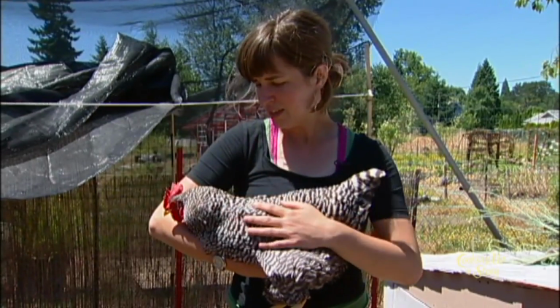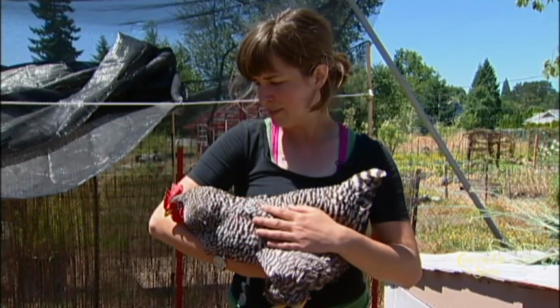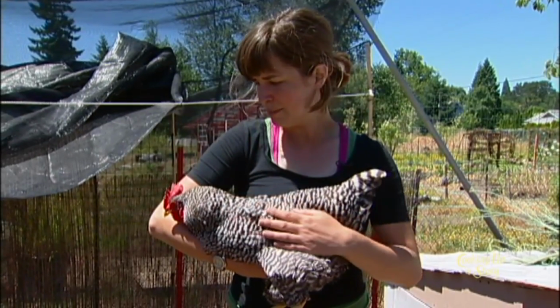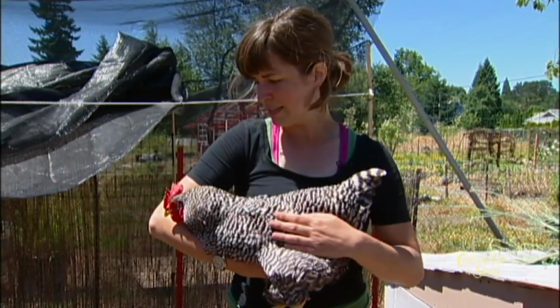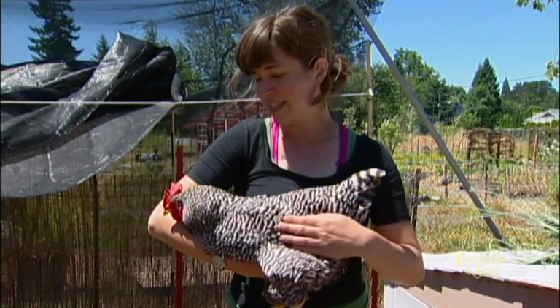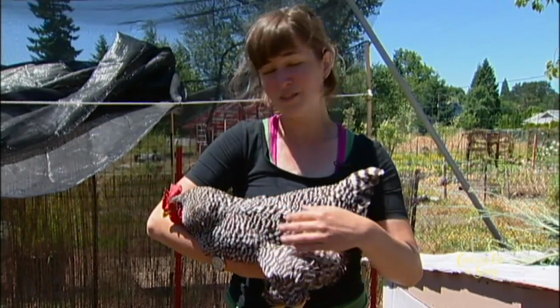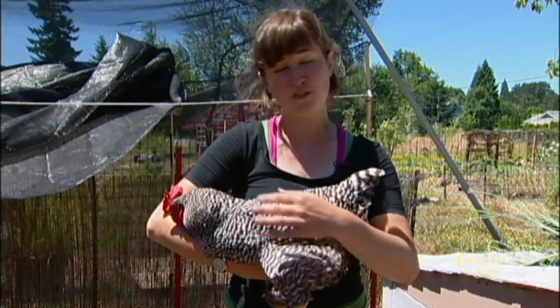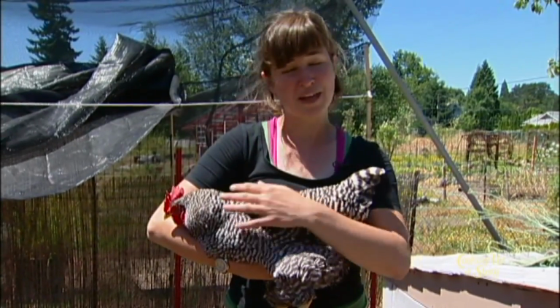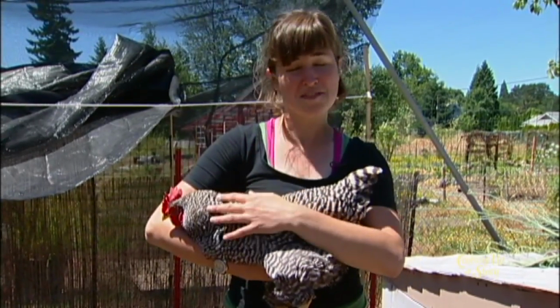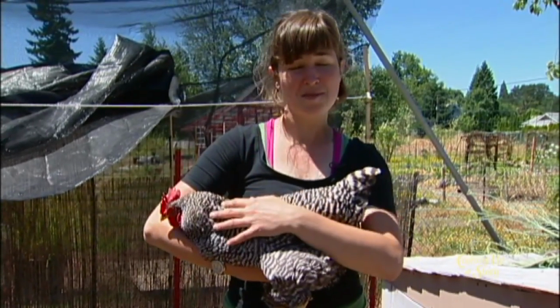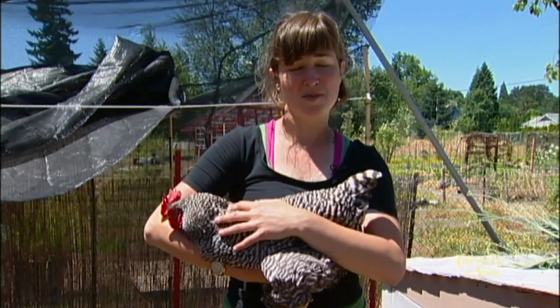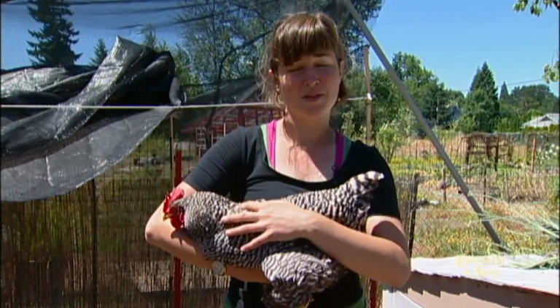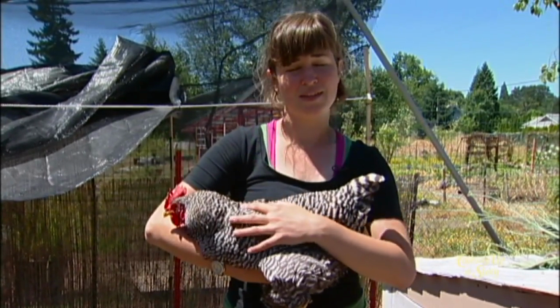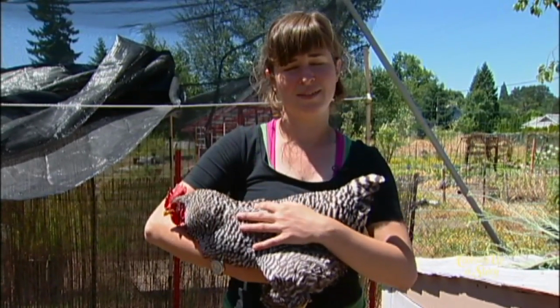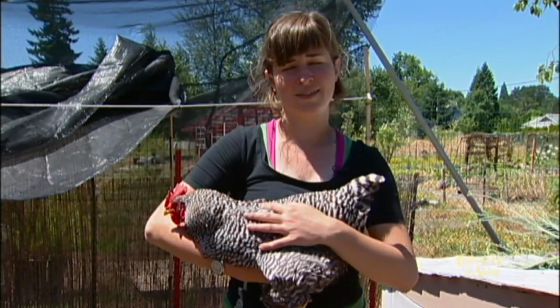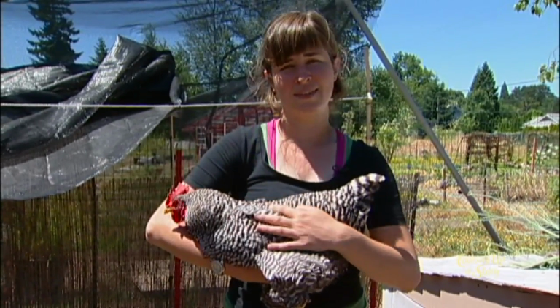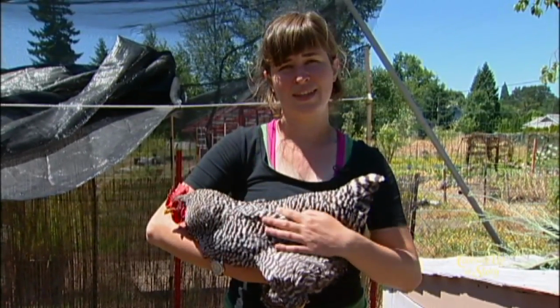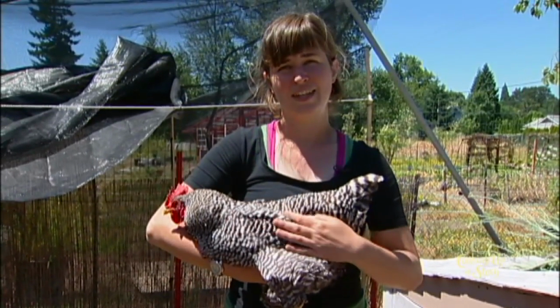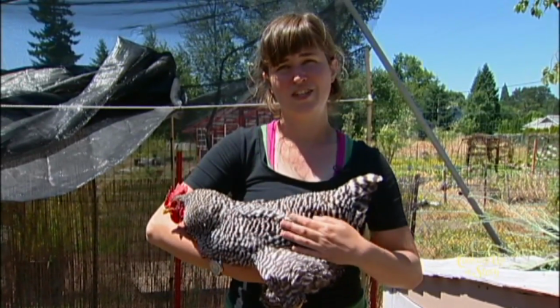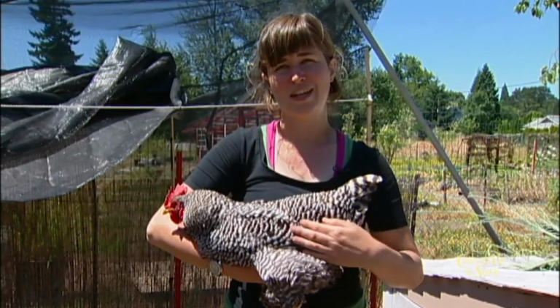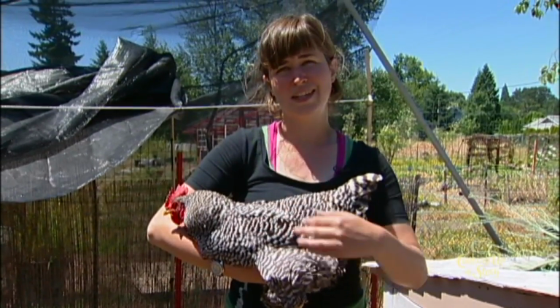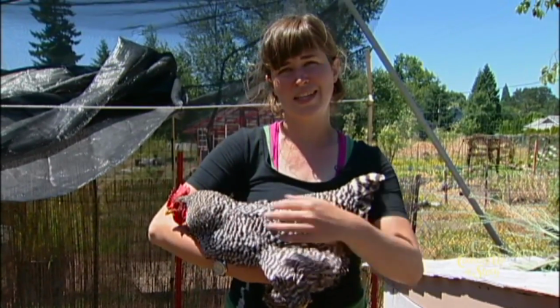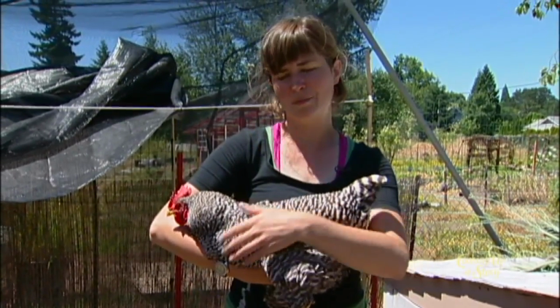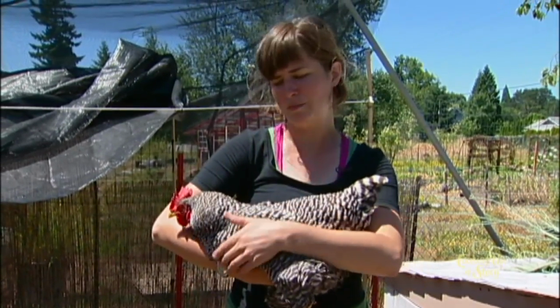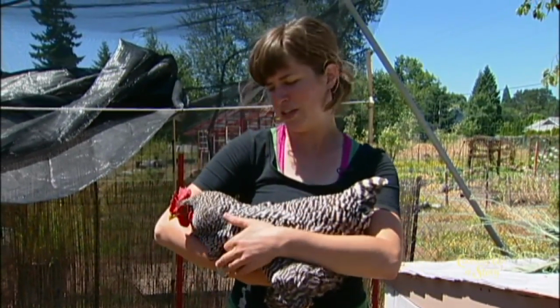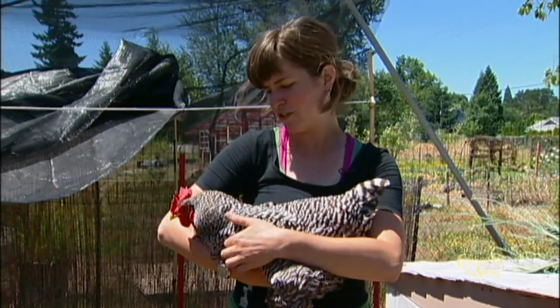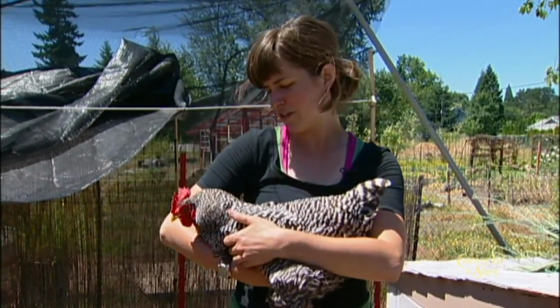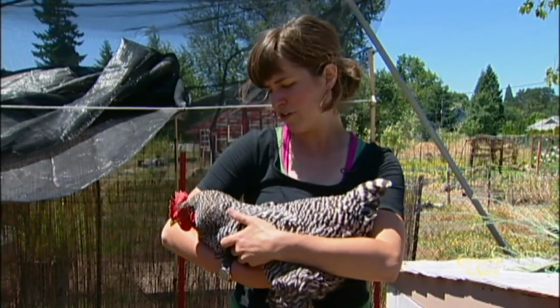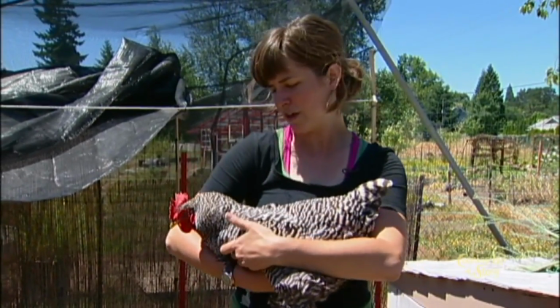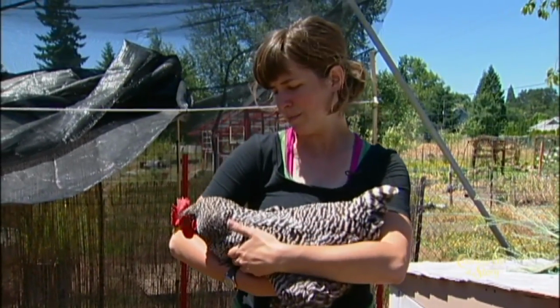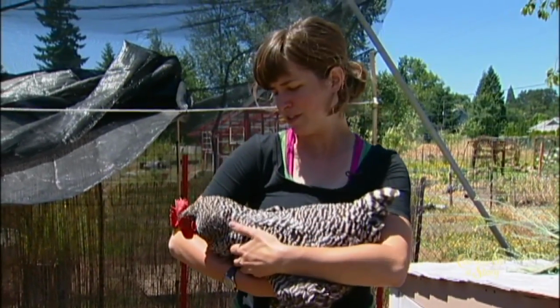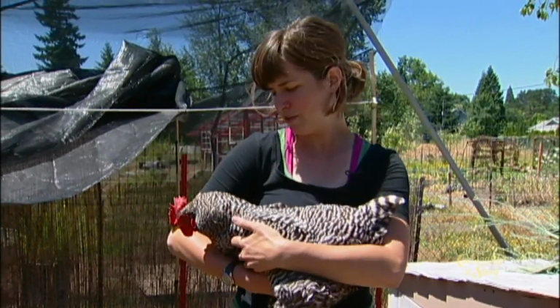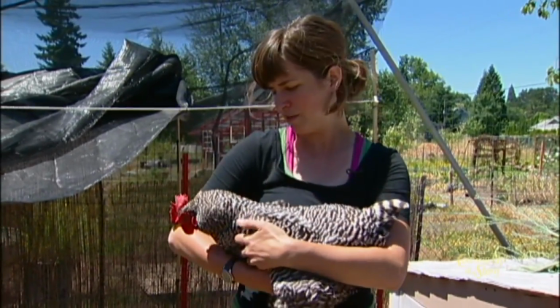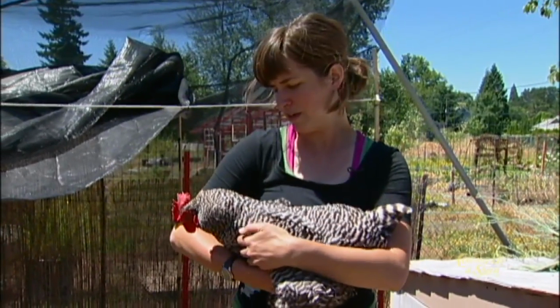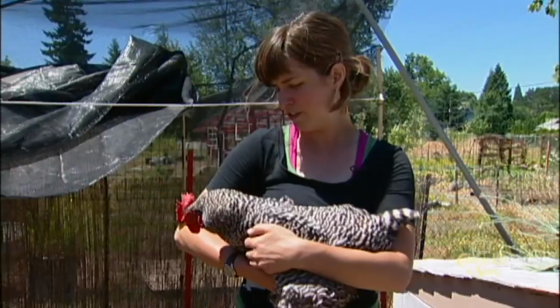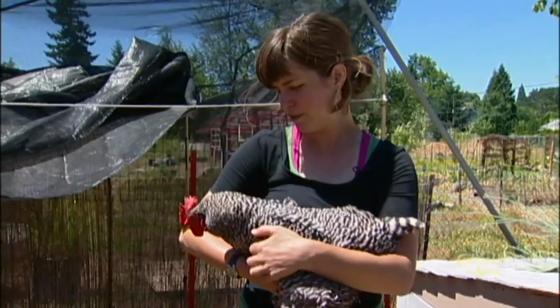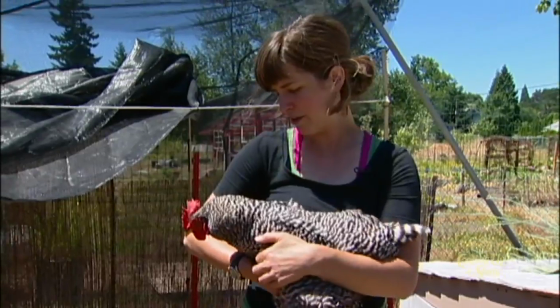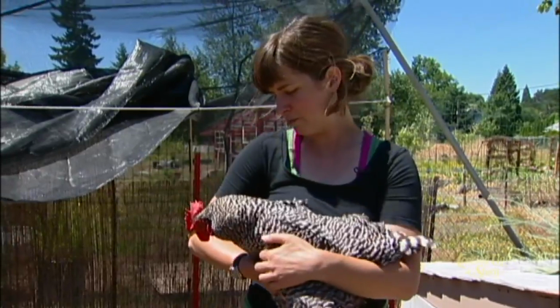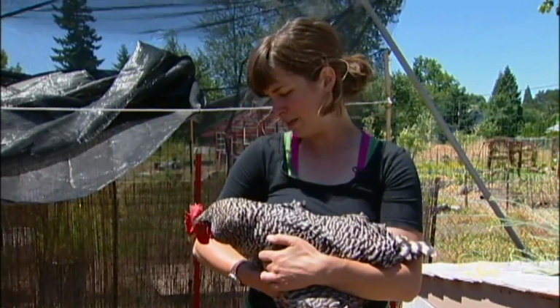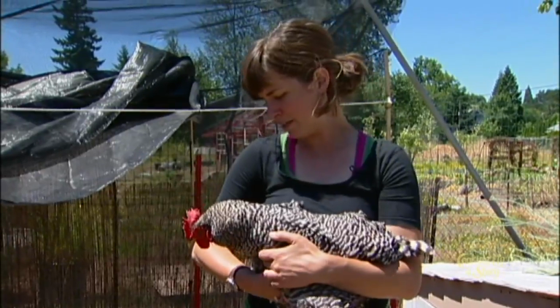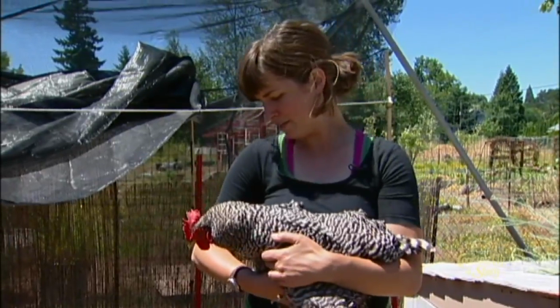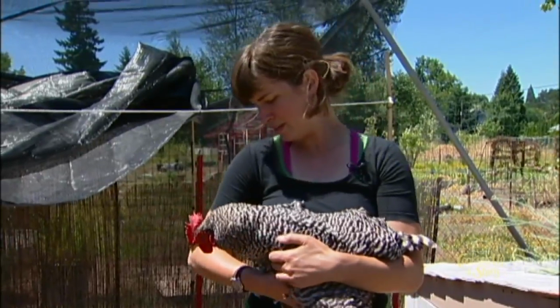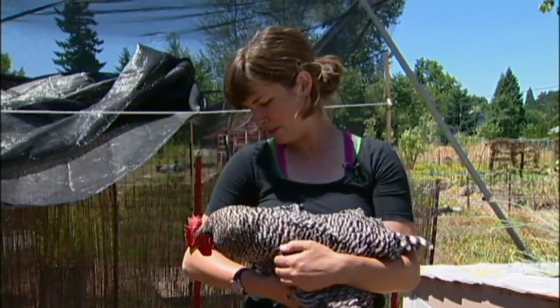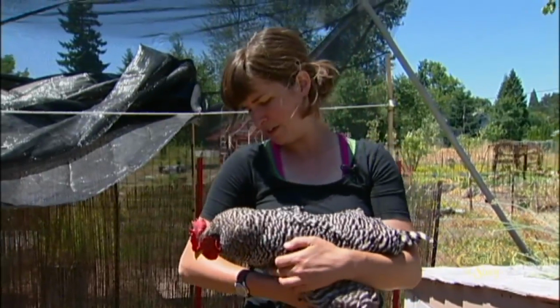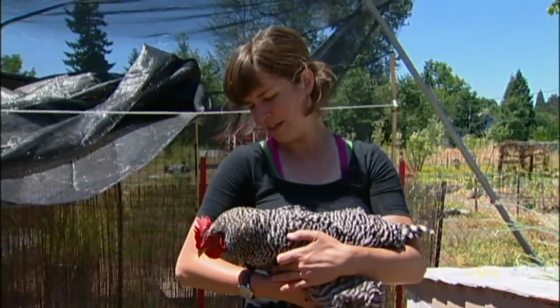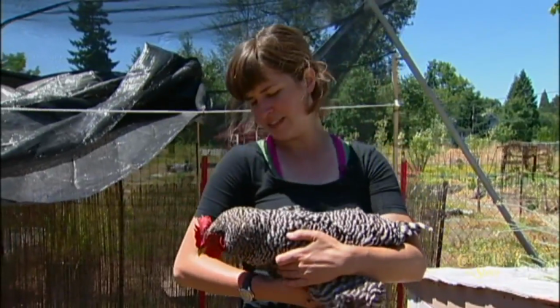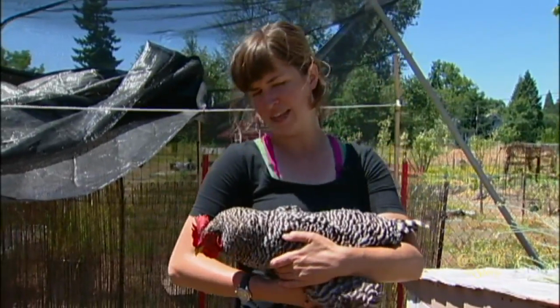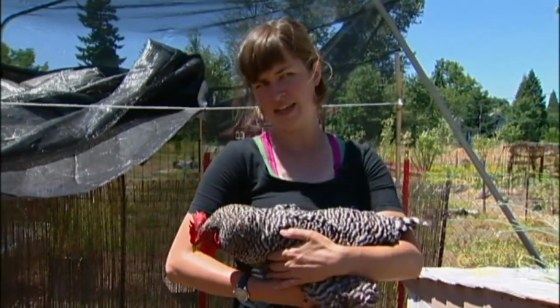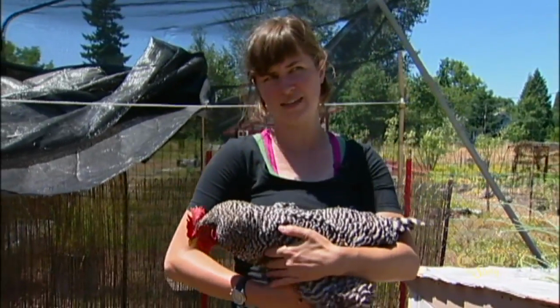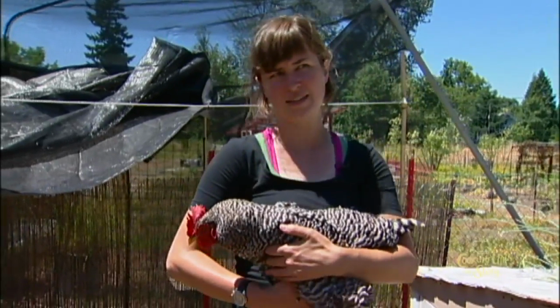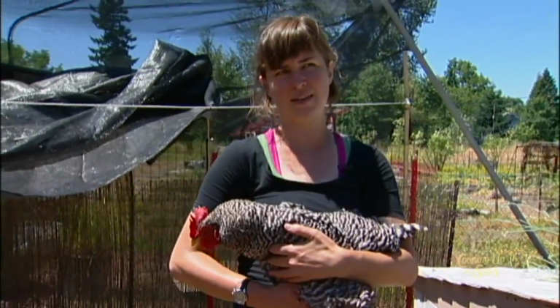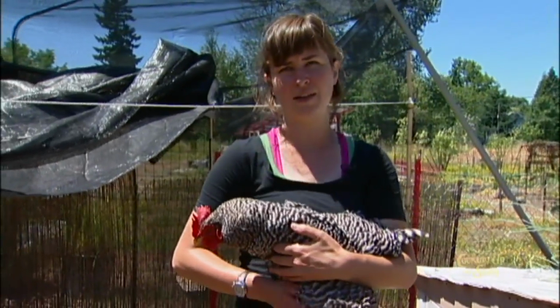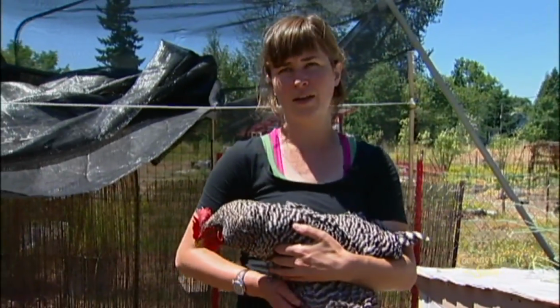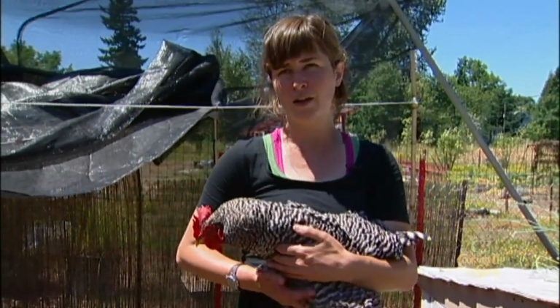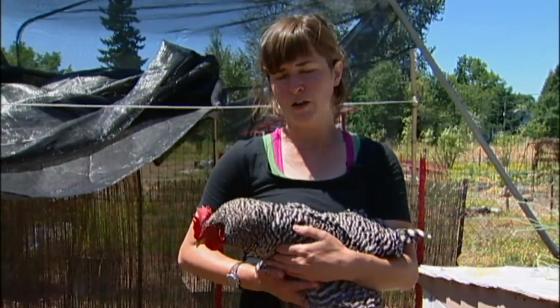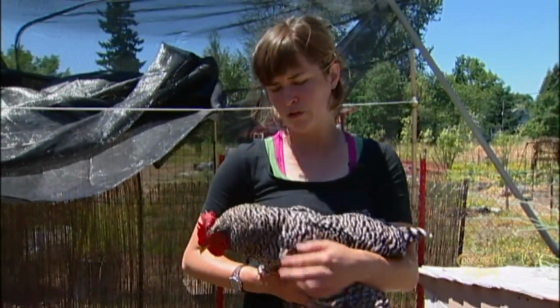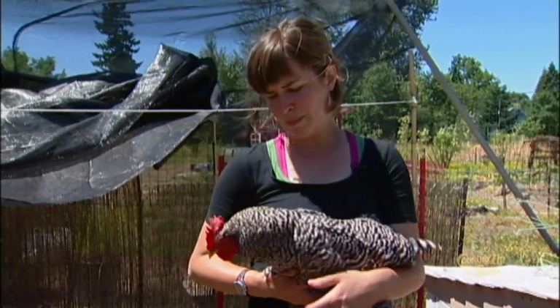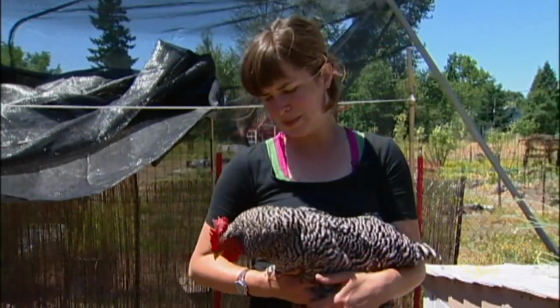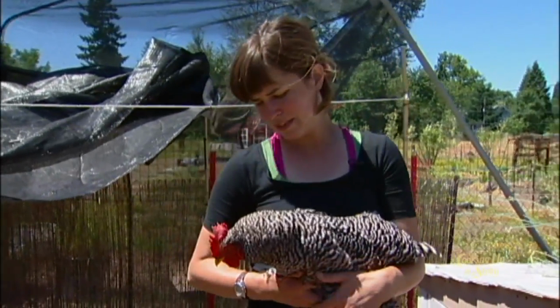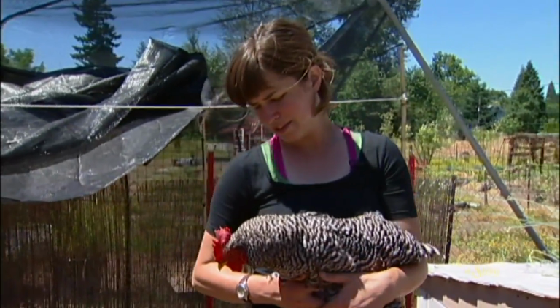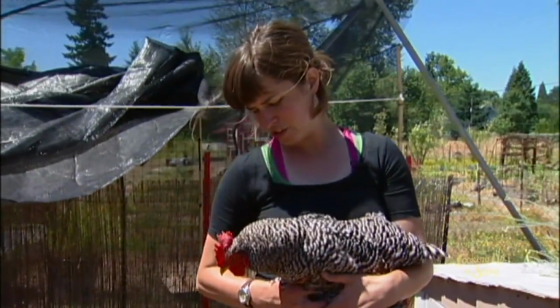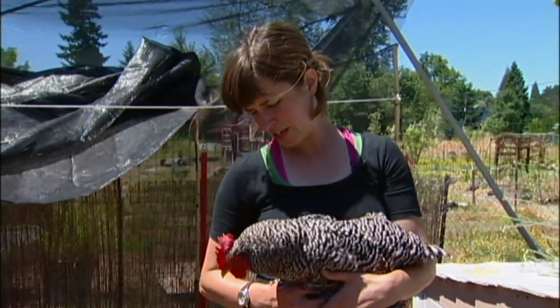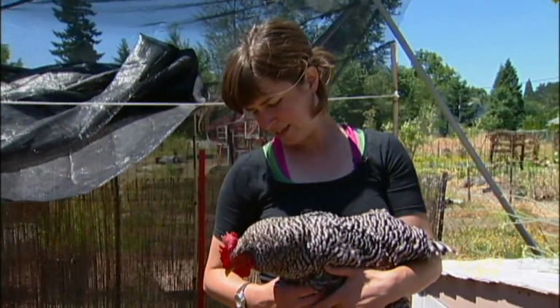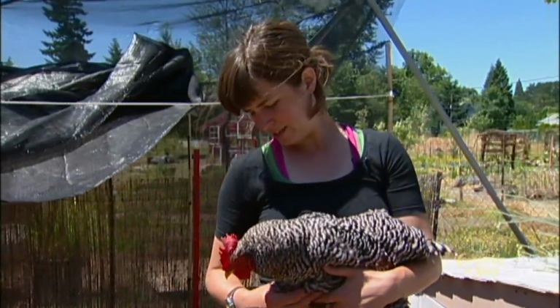It's nice when you handle them because you can also check on them and make sure their crop is doing well. That would be another thing you could investigate, as the crop is on their chest.